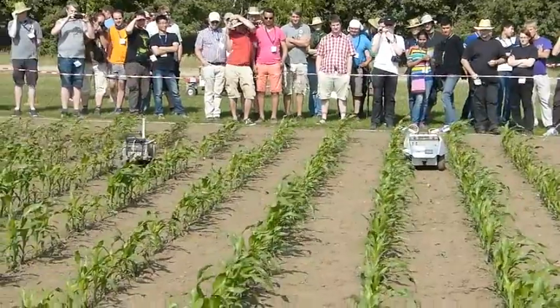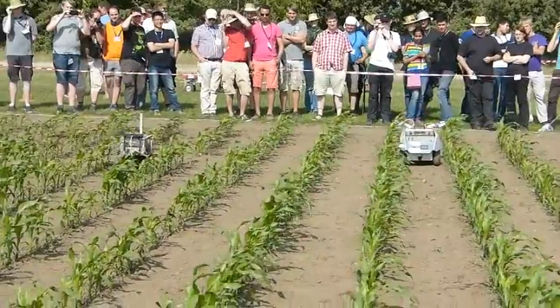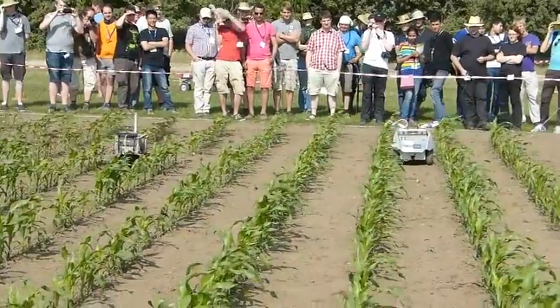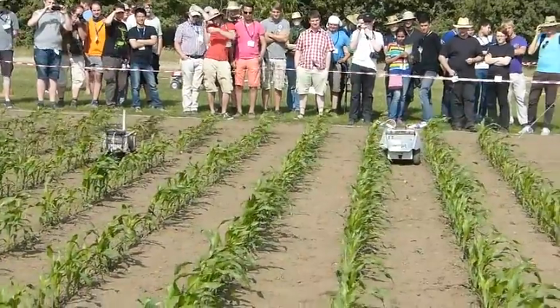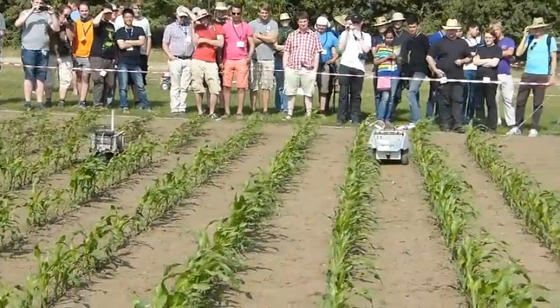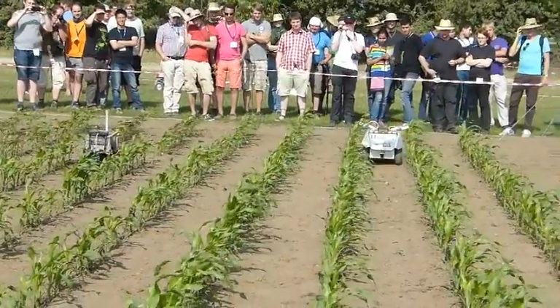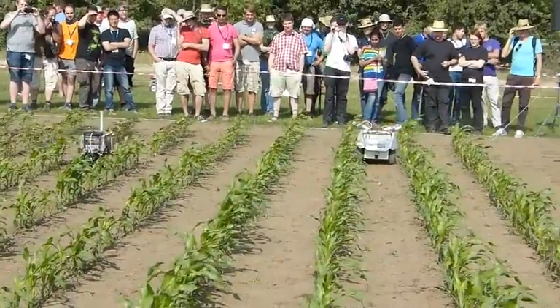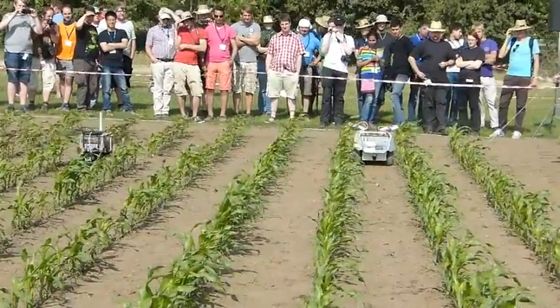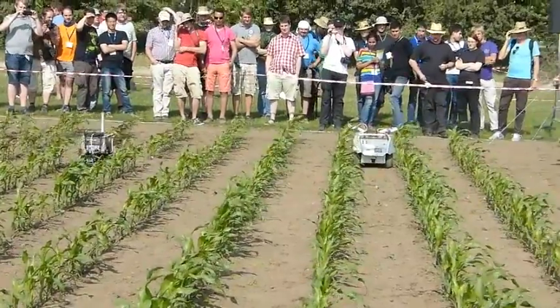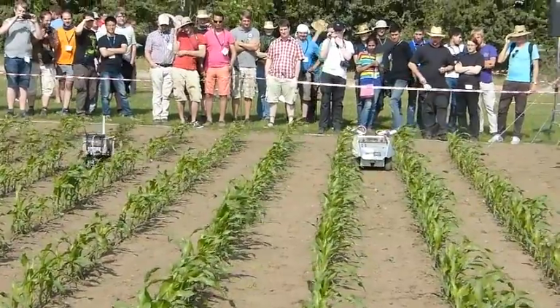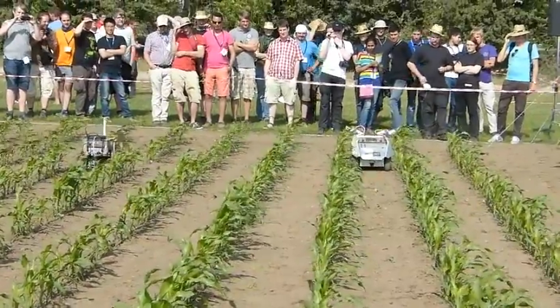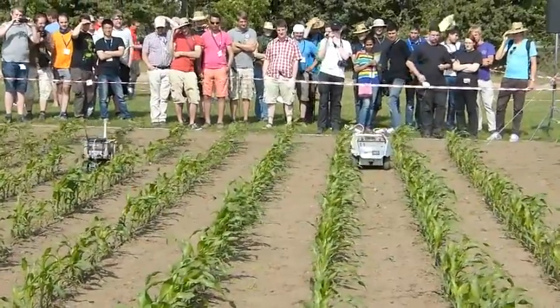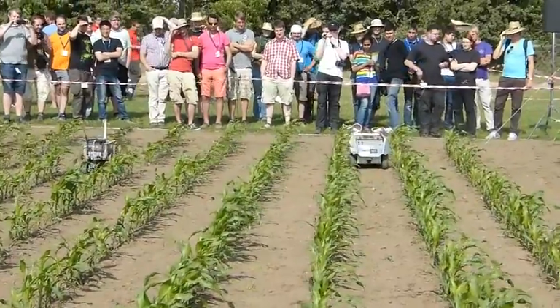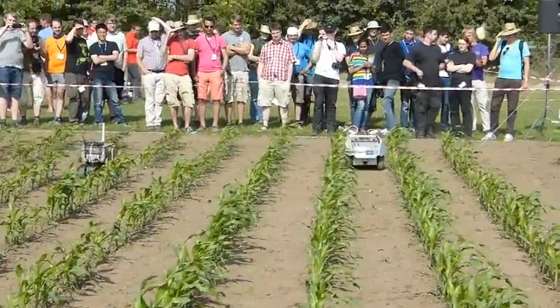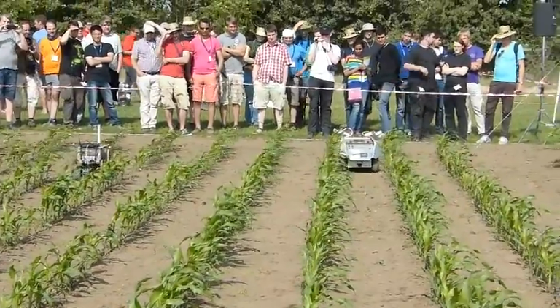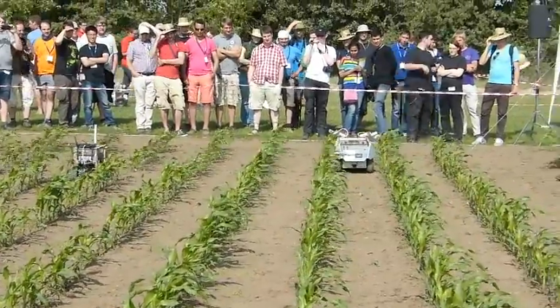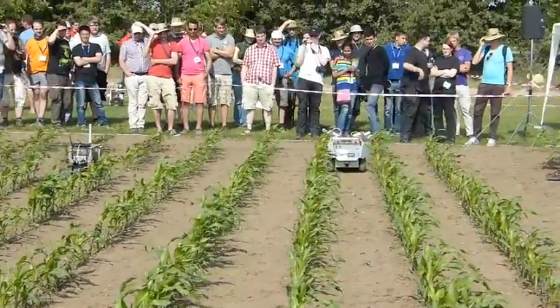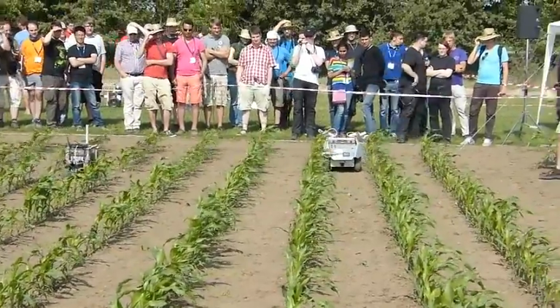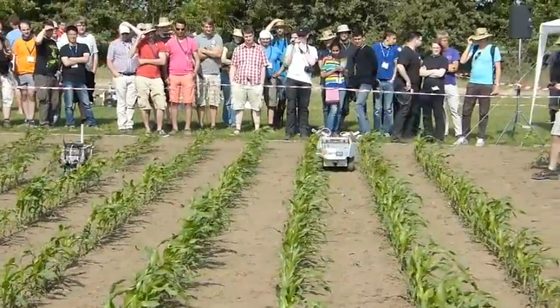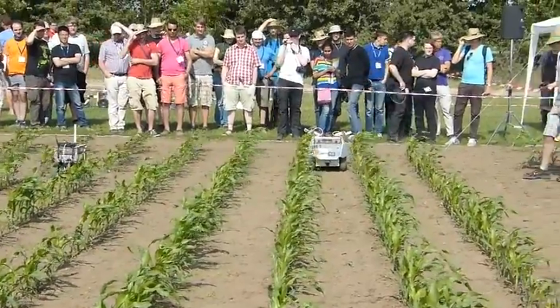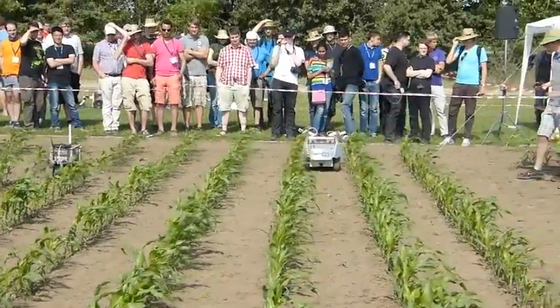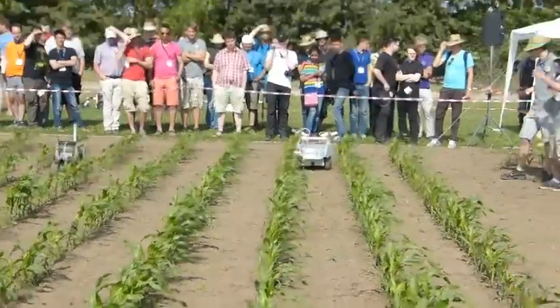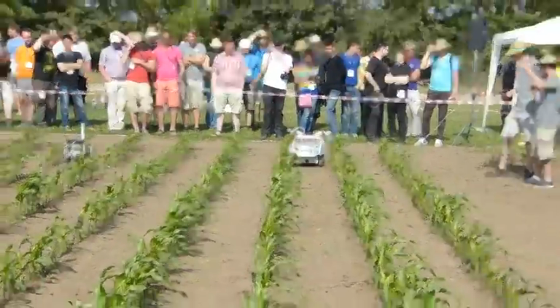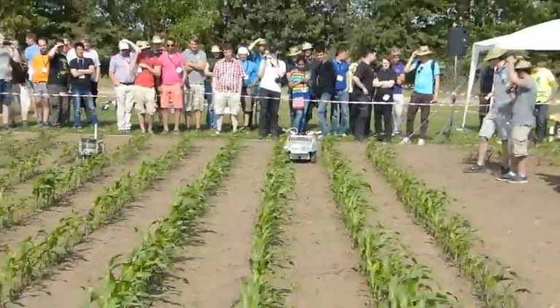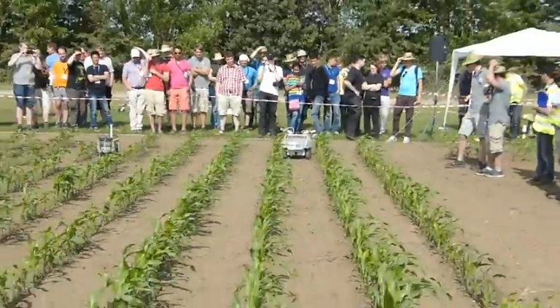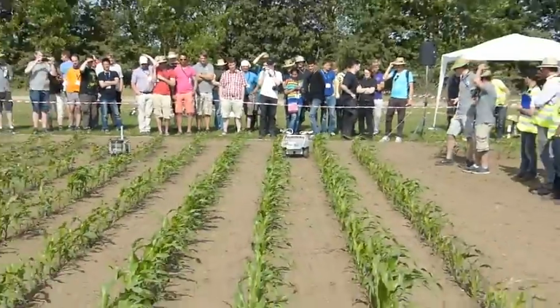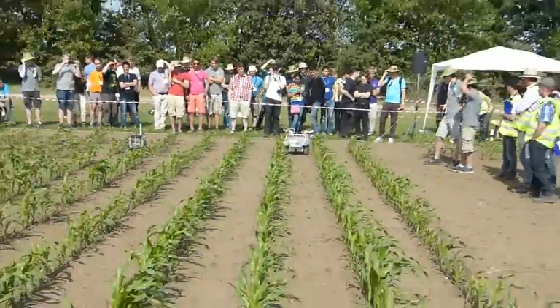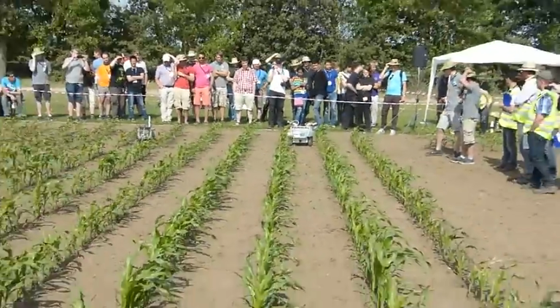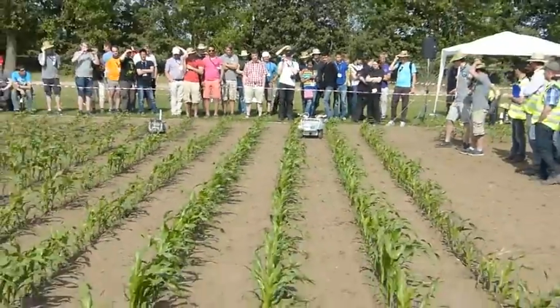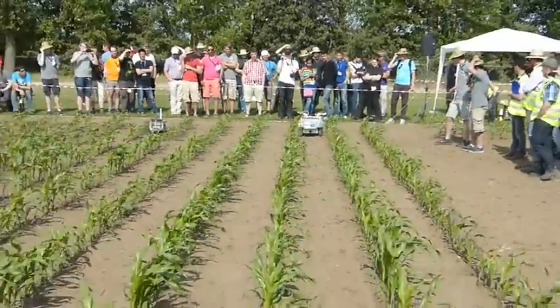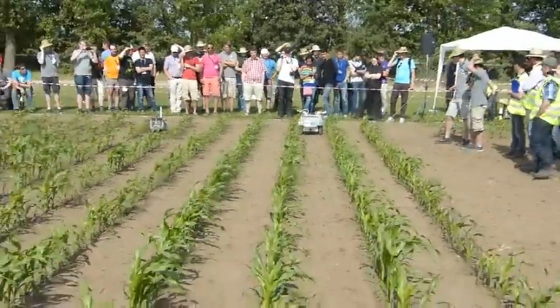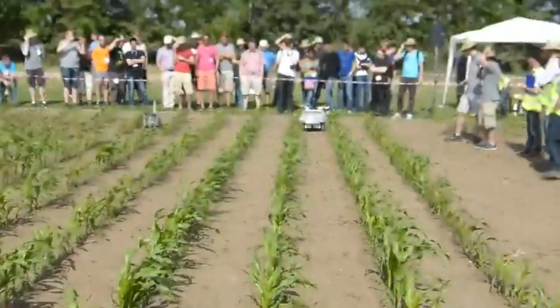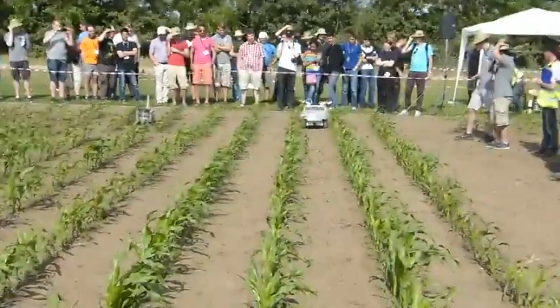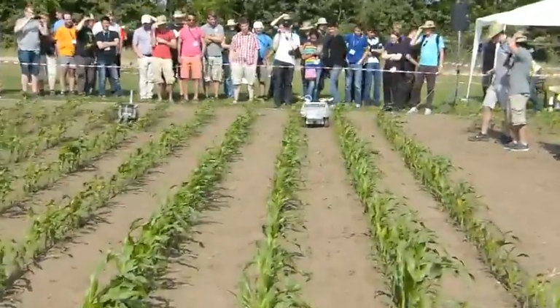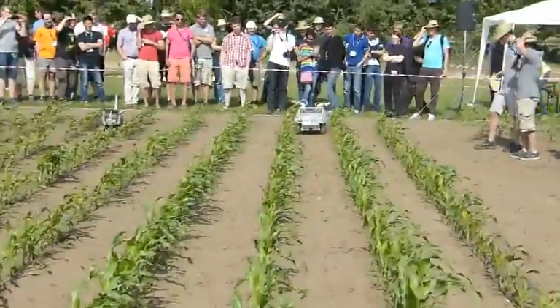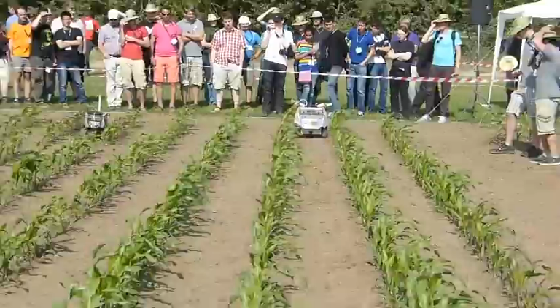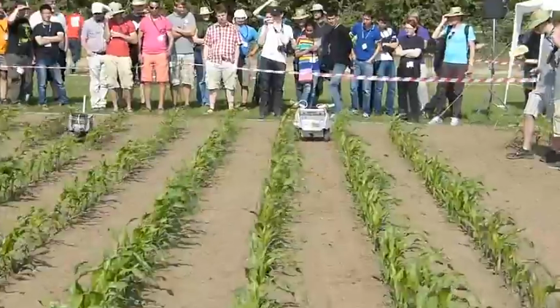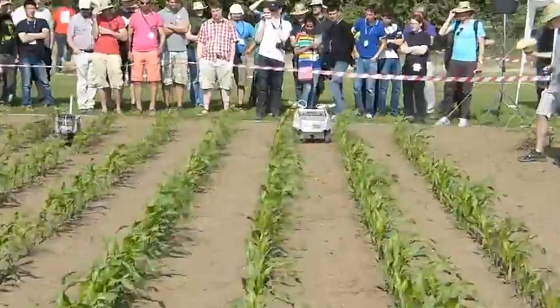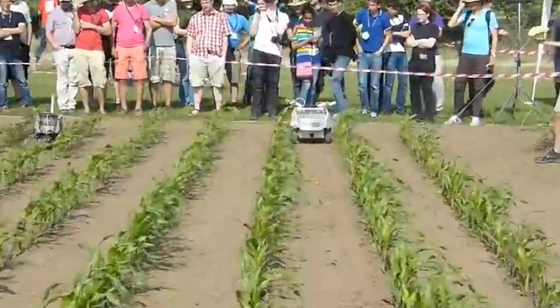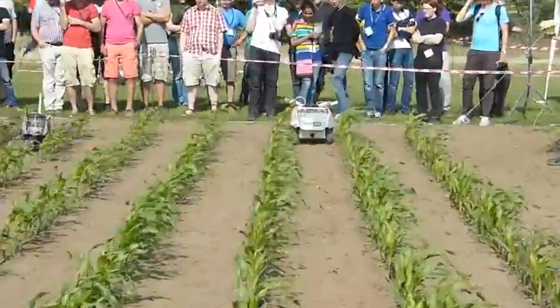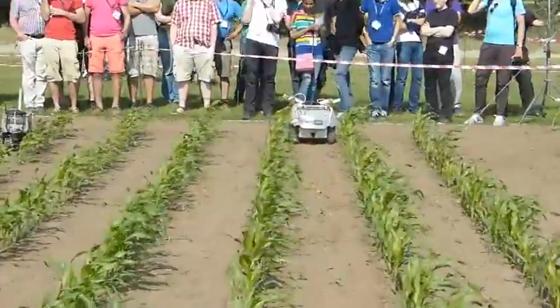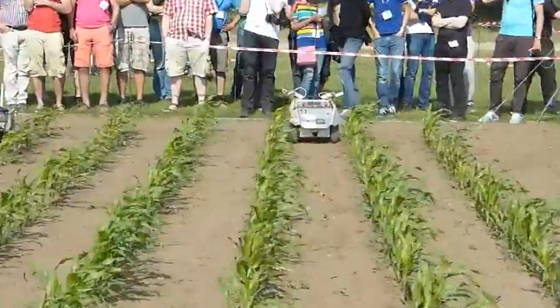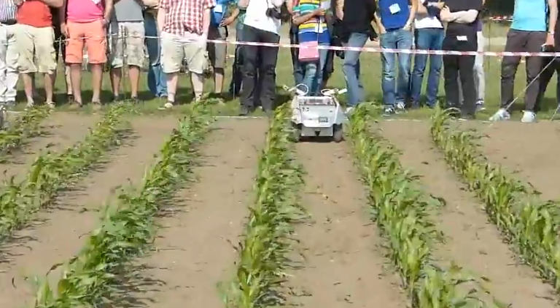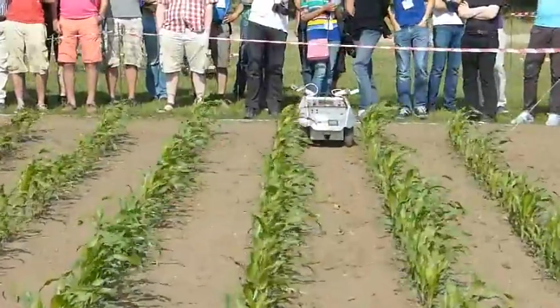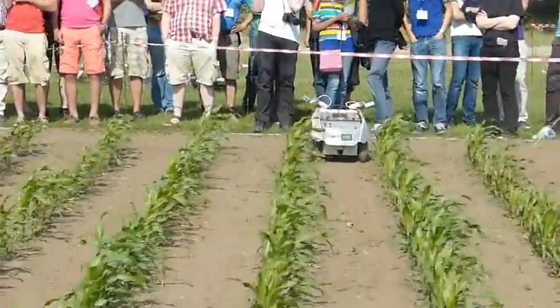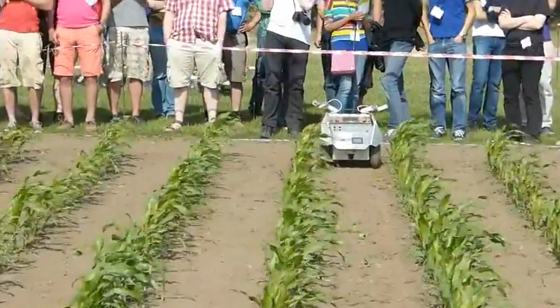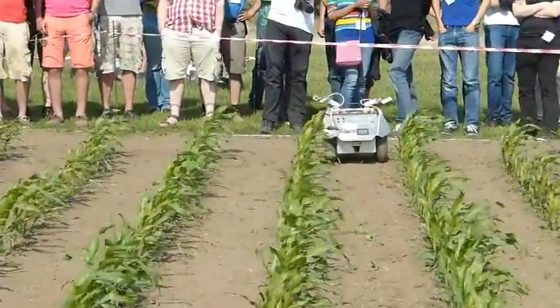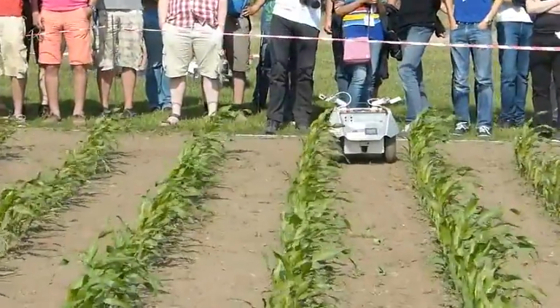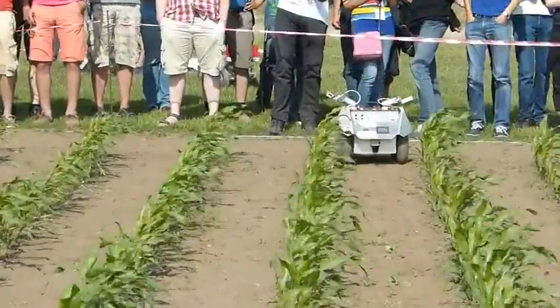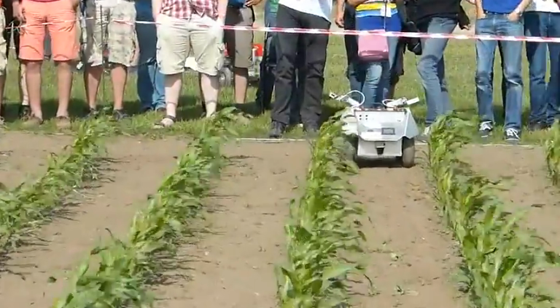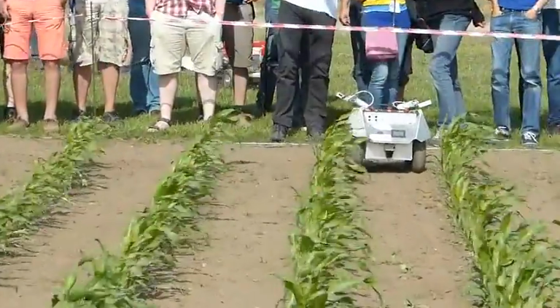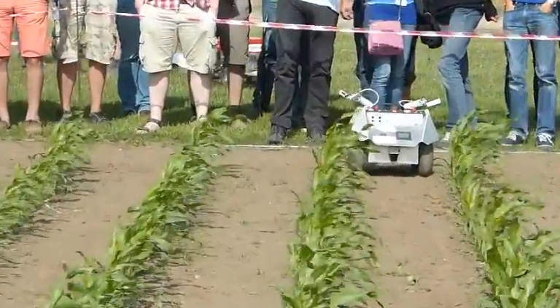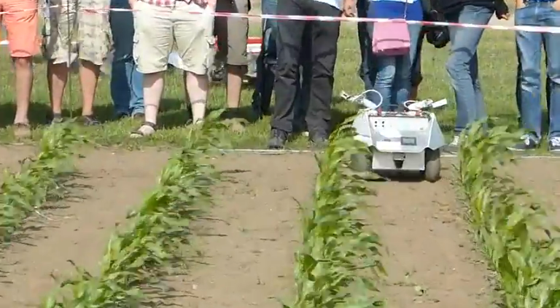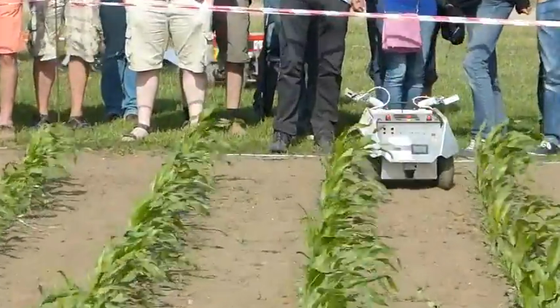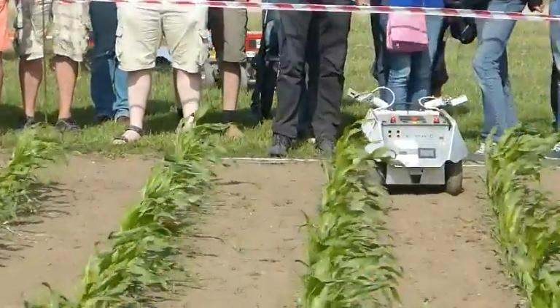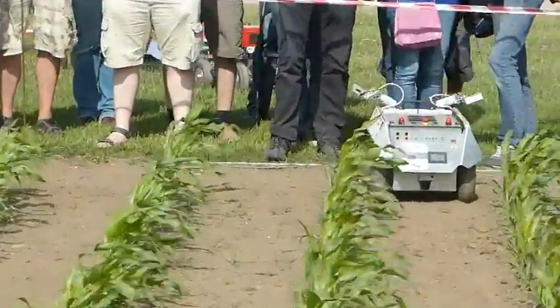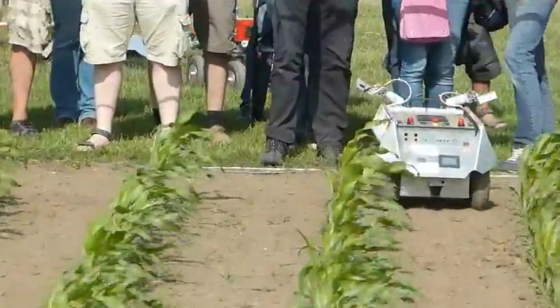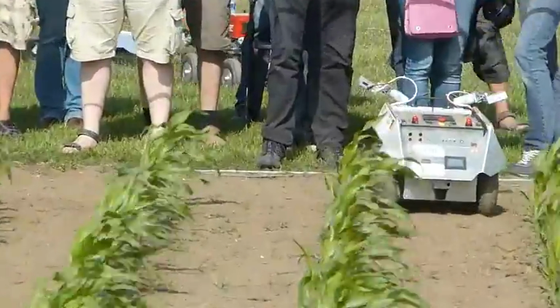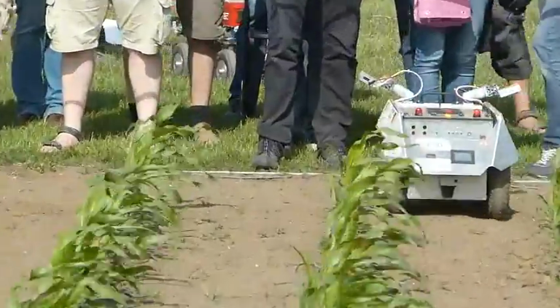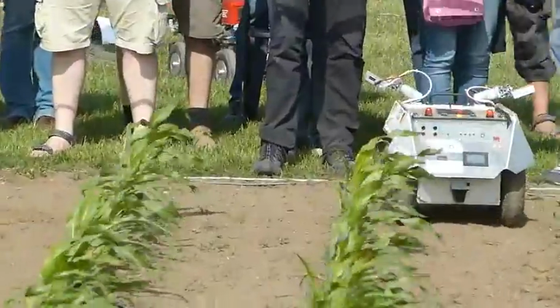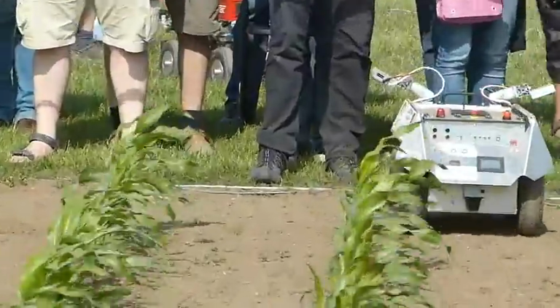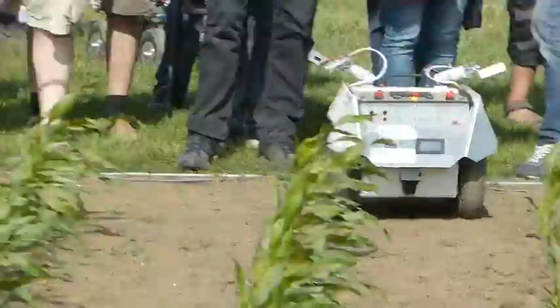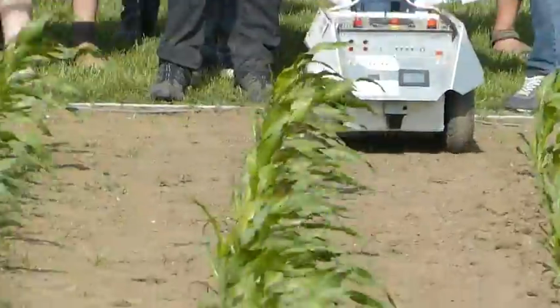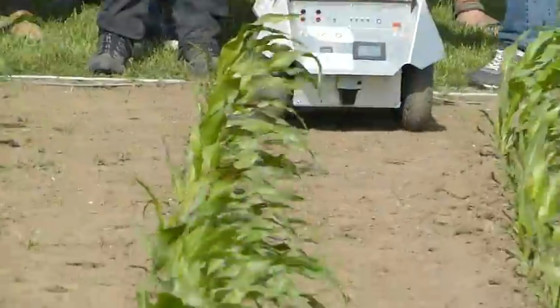Once Cornholio has successfully moved to the end of this road, he's going to stop, and that's when he will continue his job.